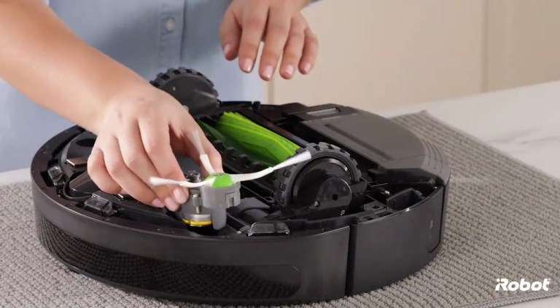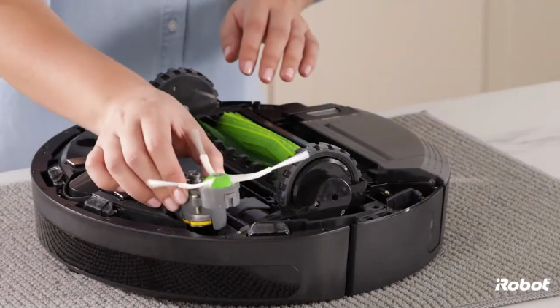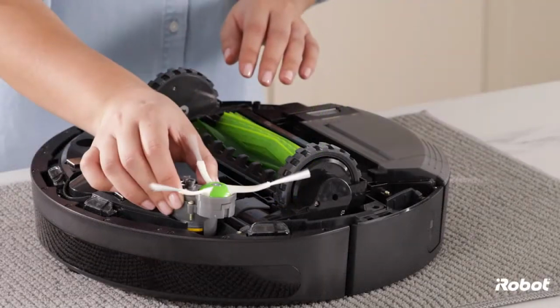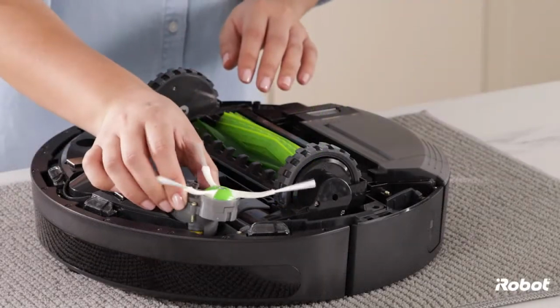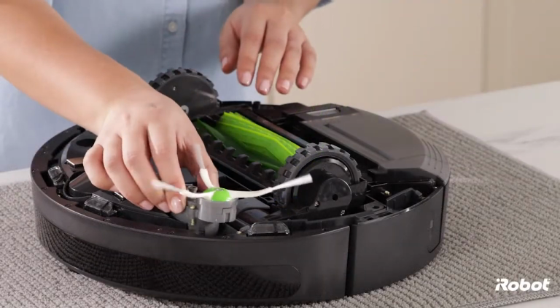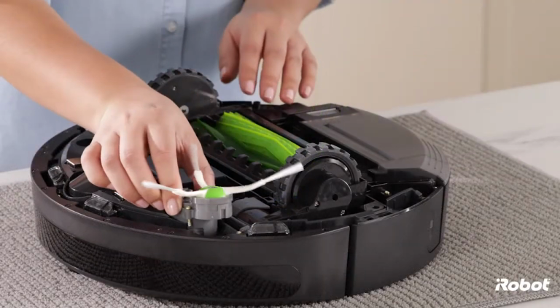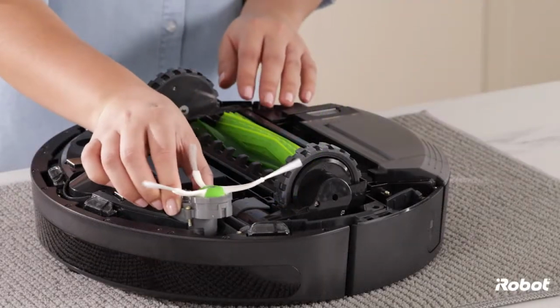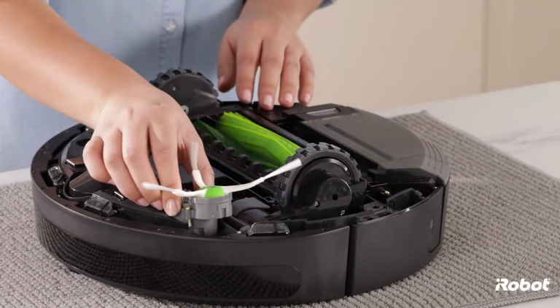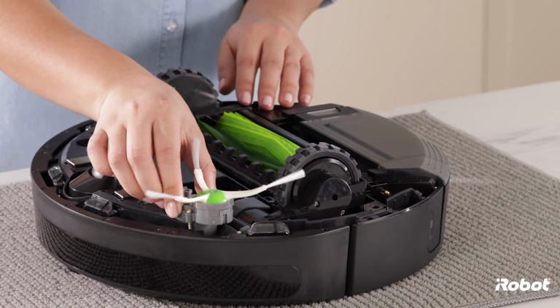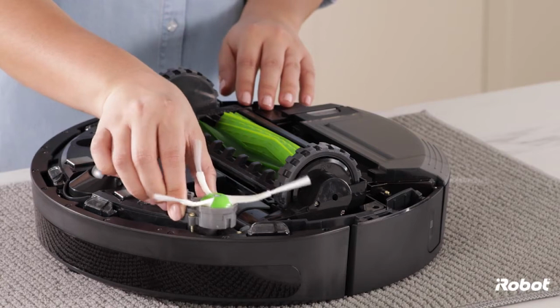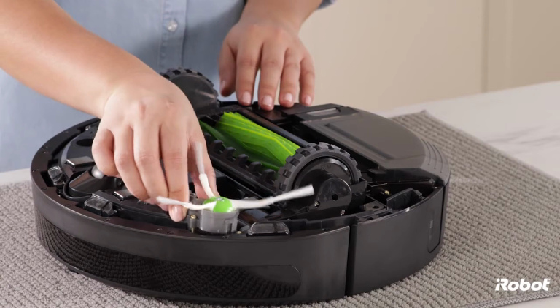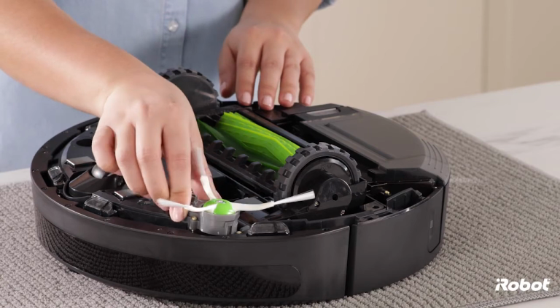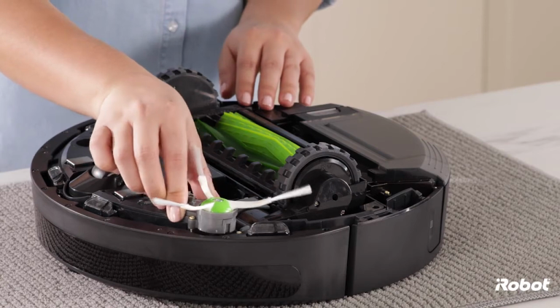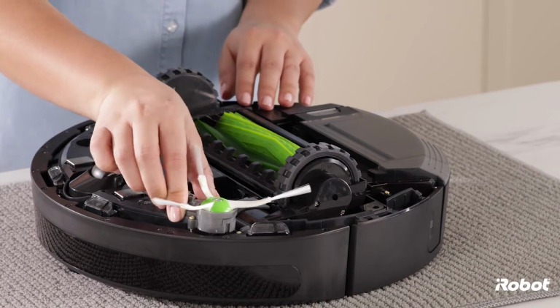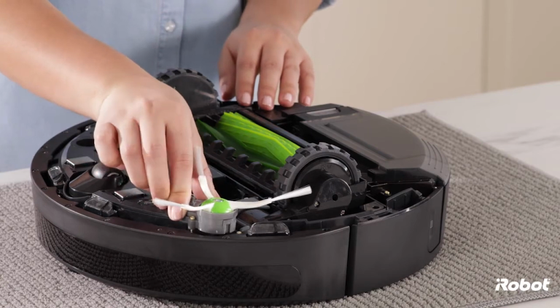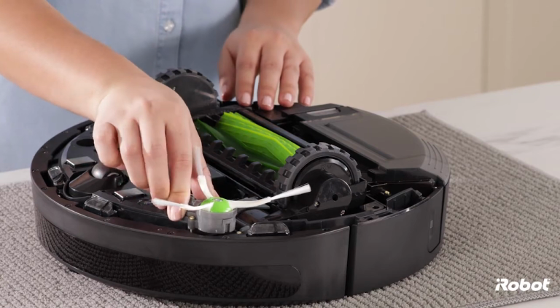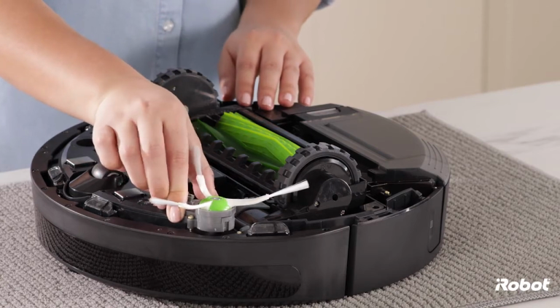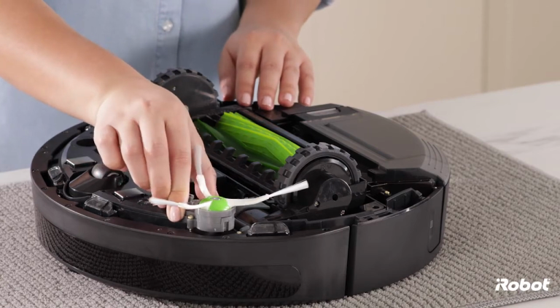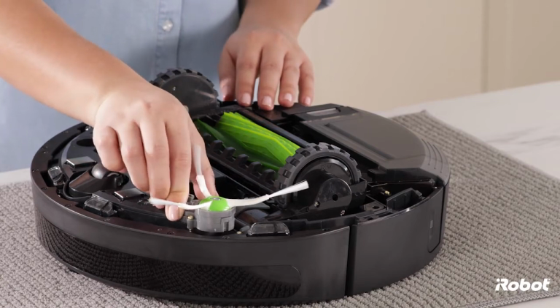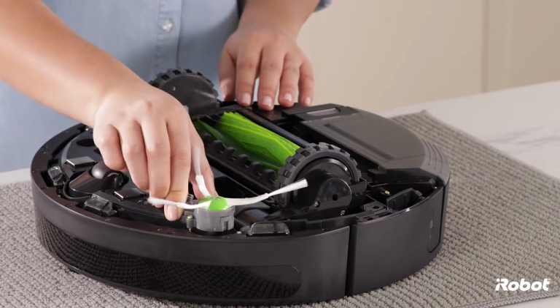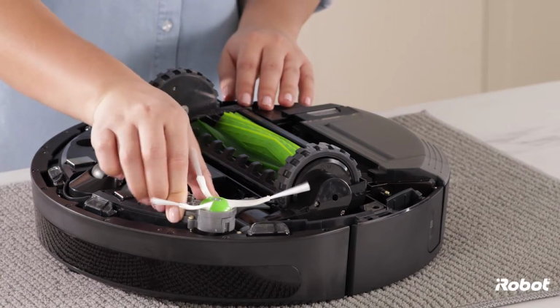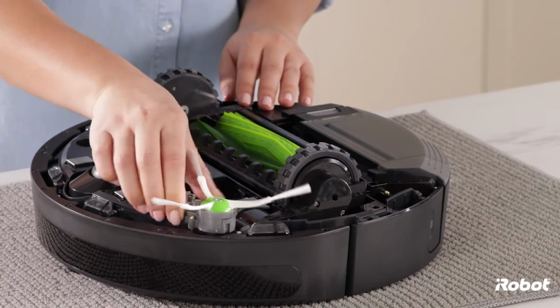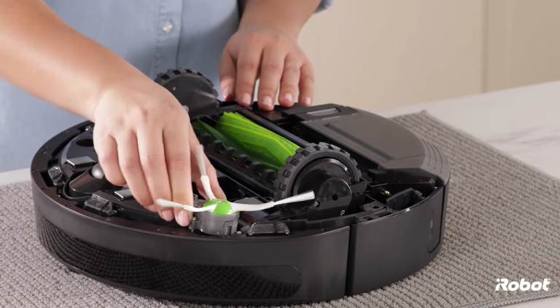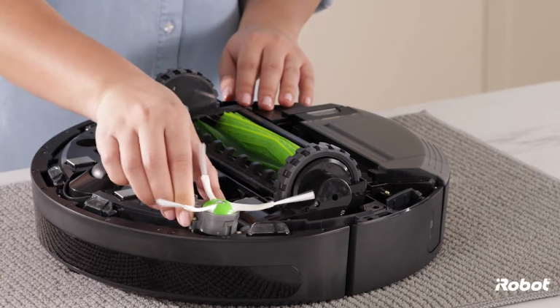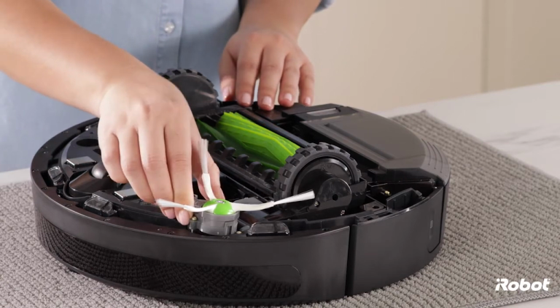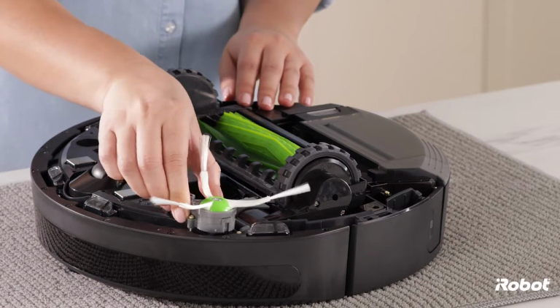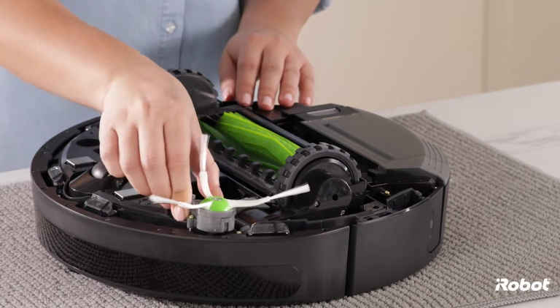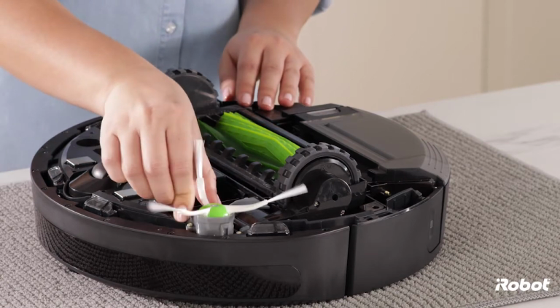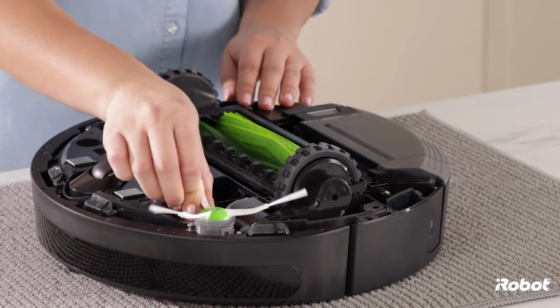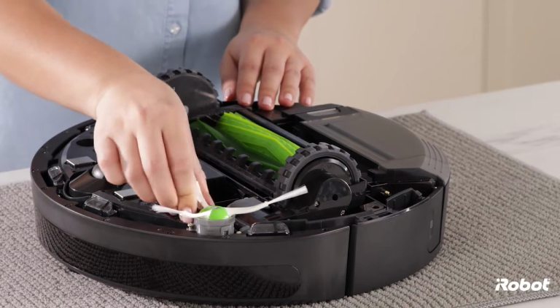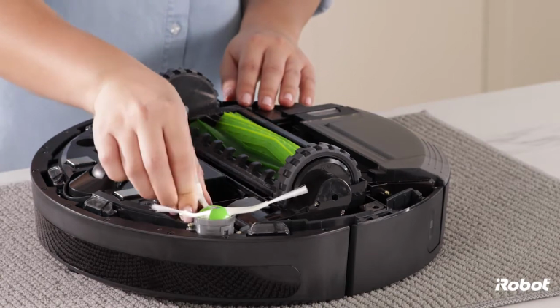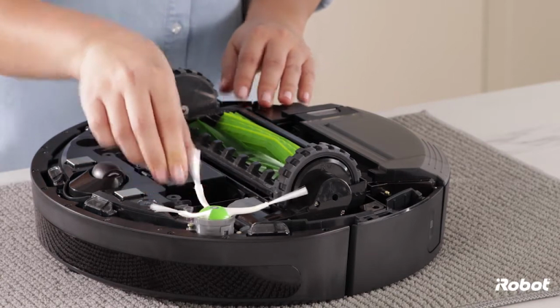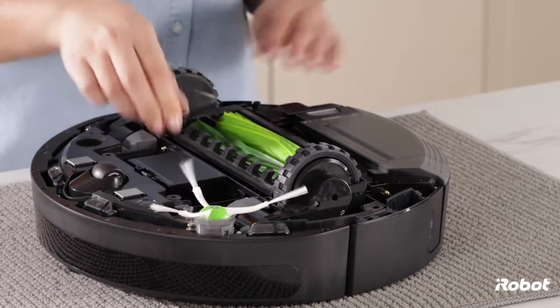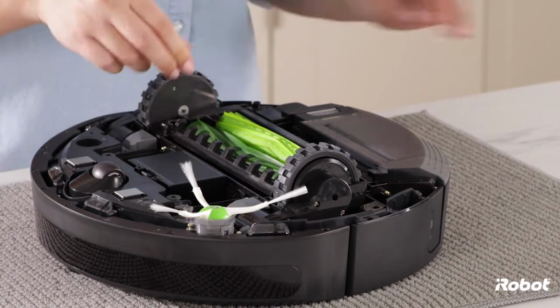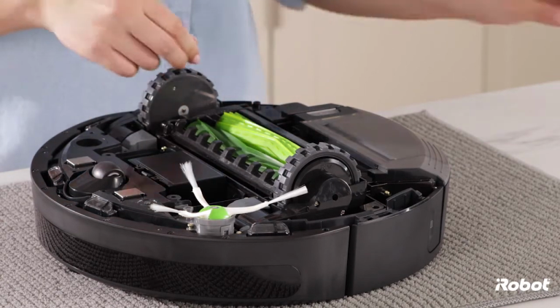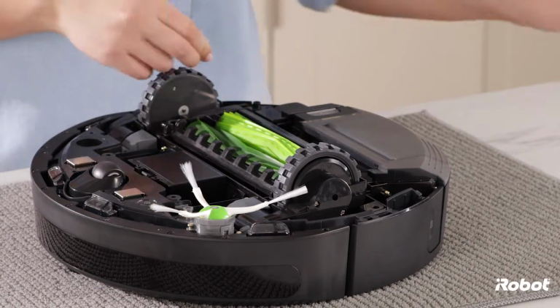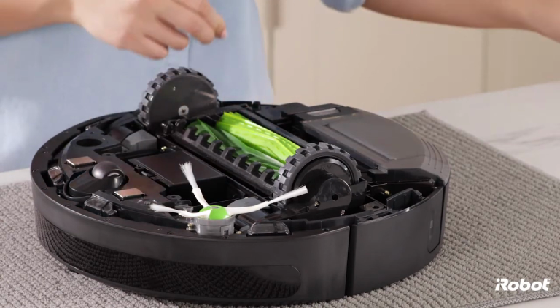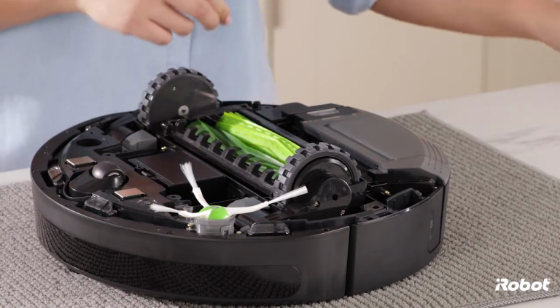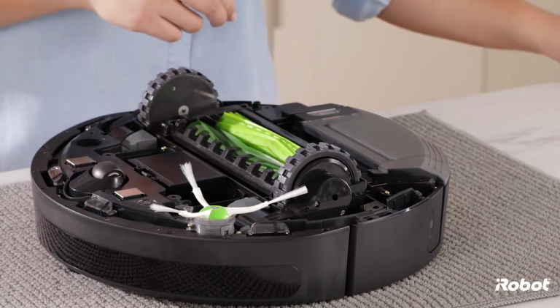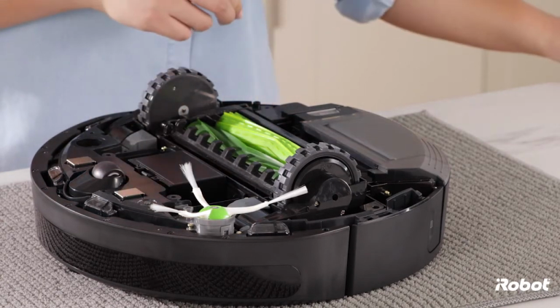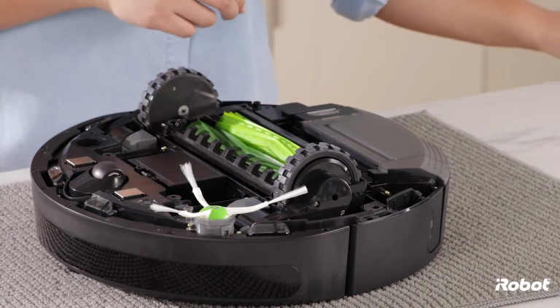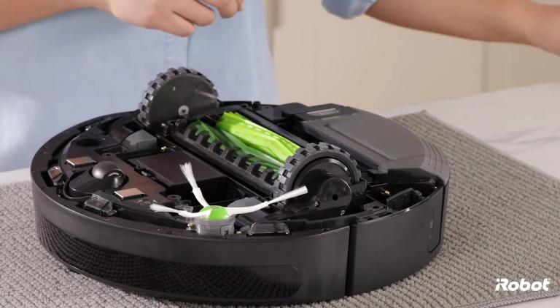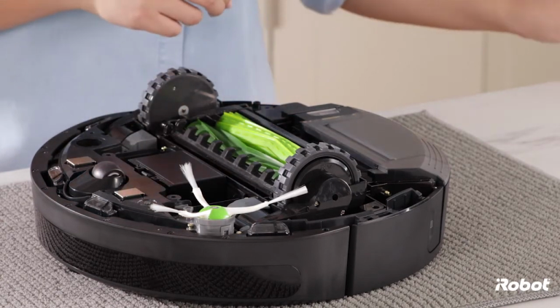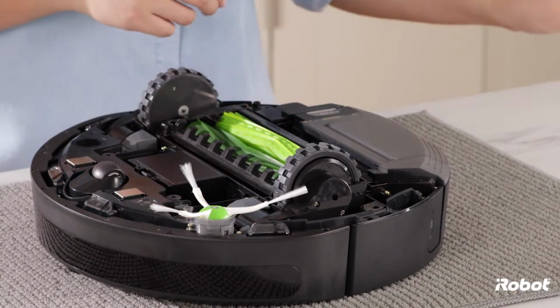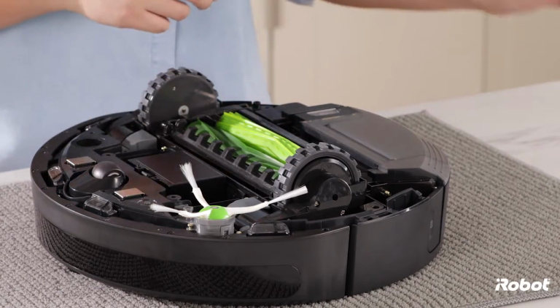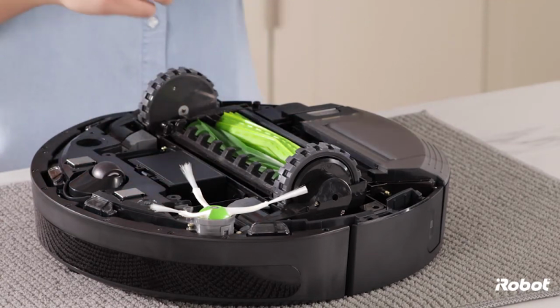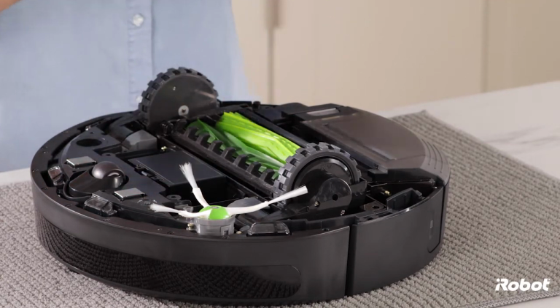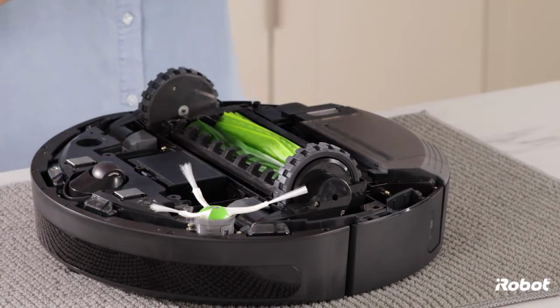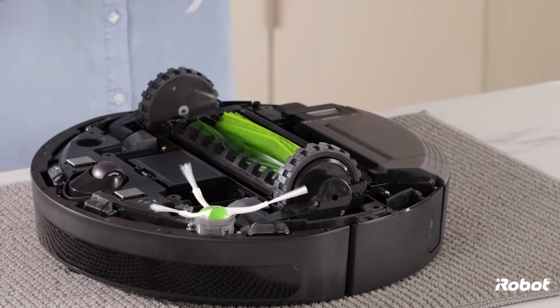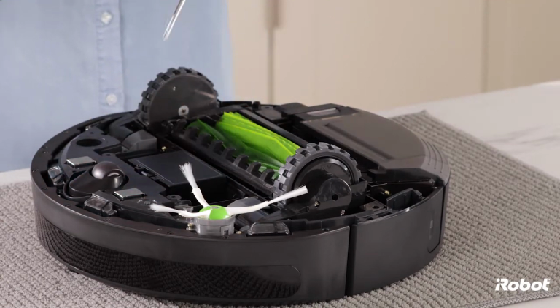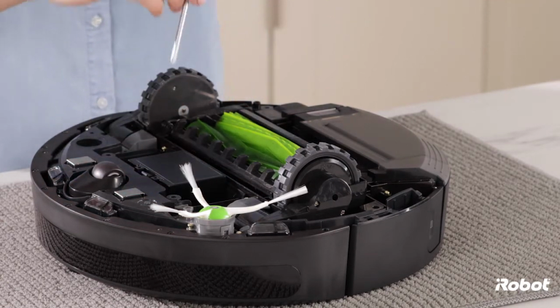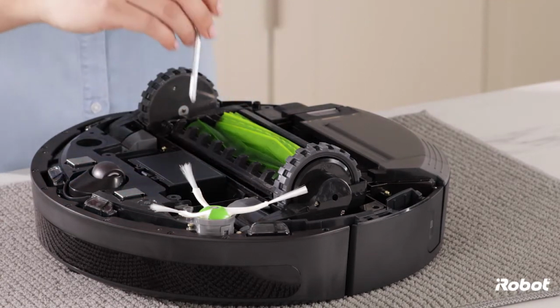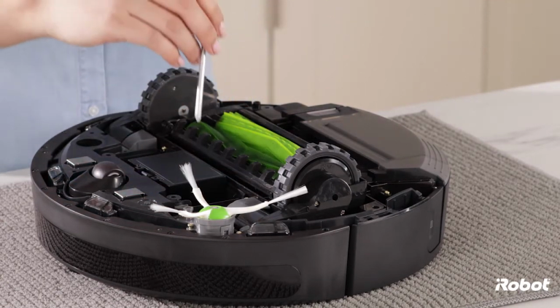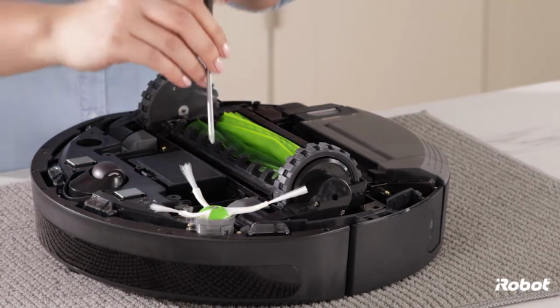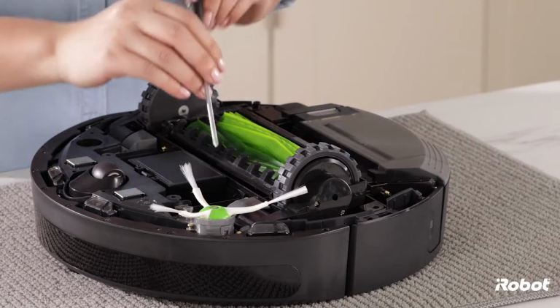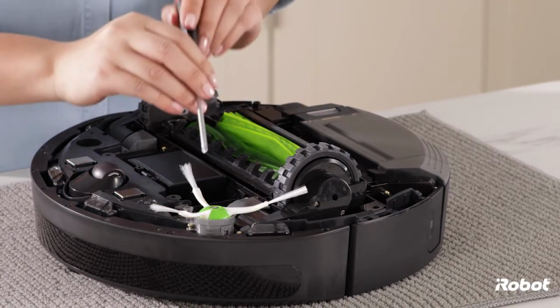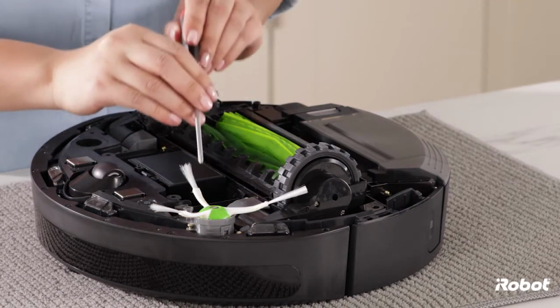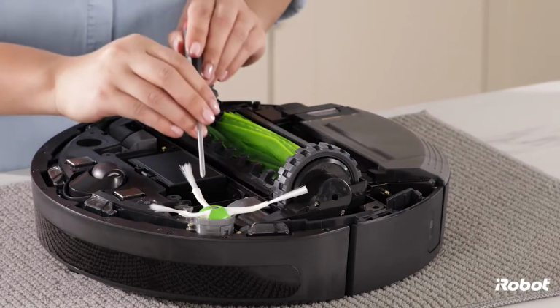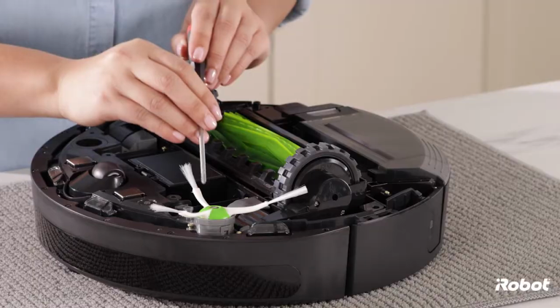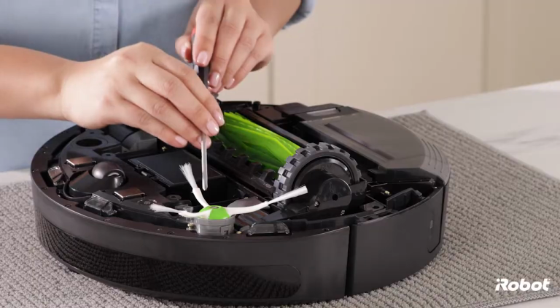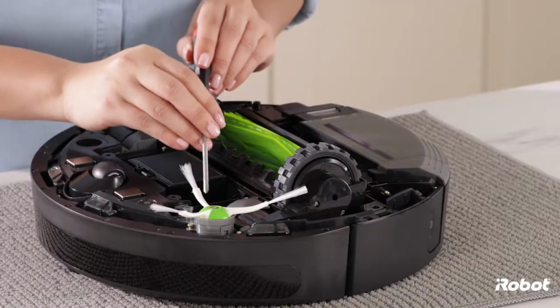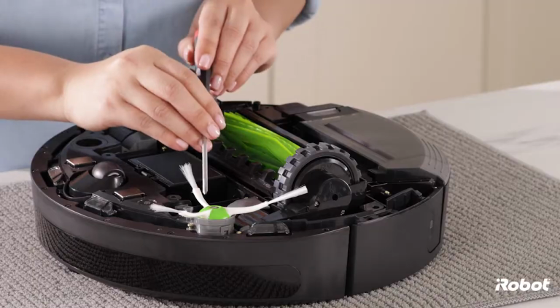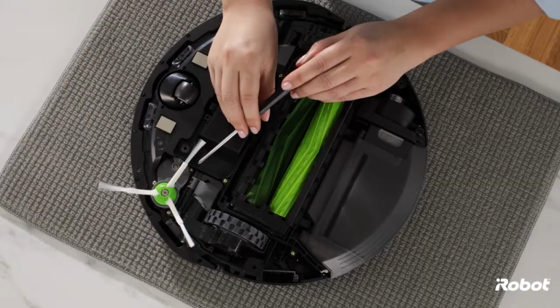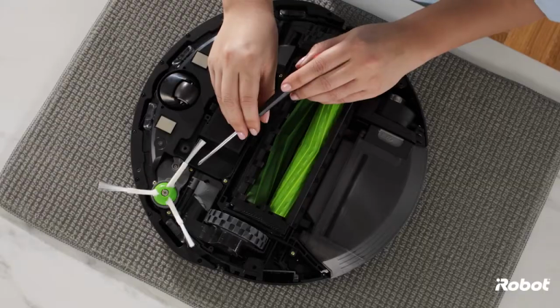Install the replacement edge sweeping brush module and tighten the two screws that retain the new module.